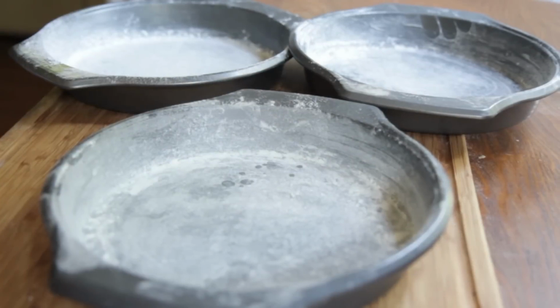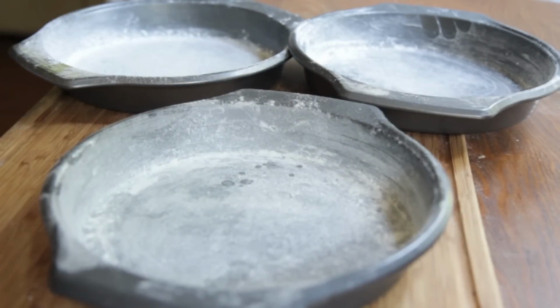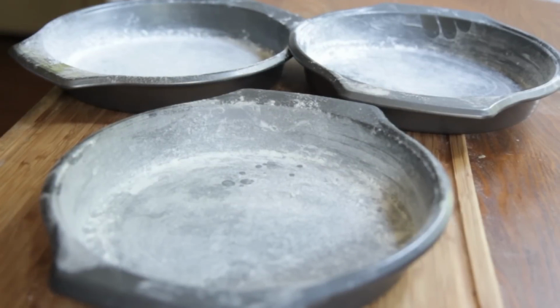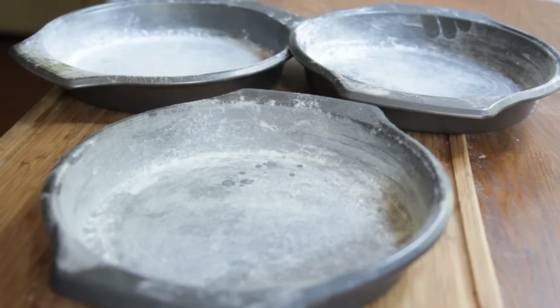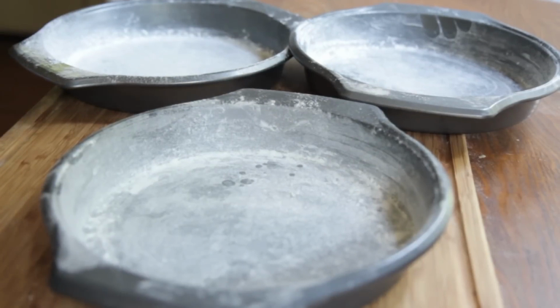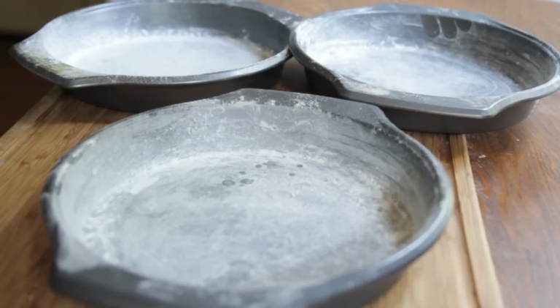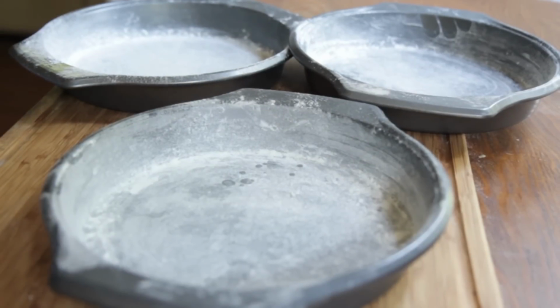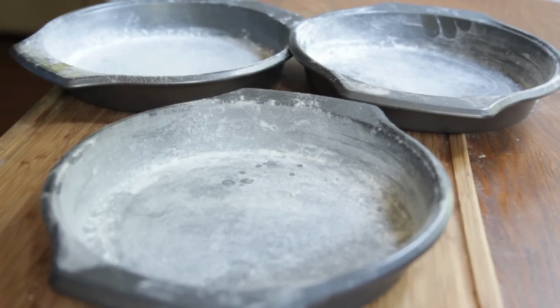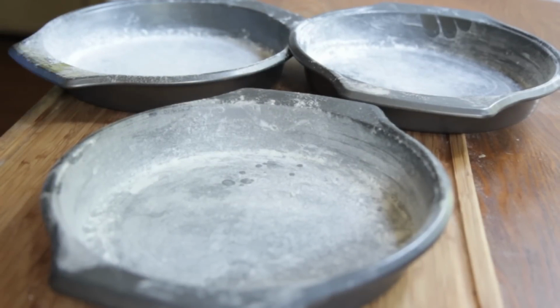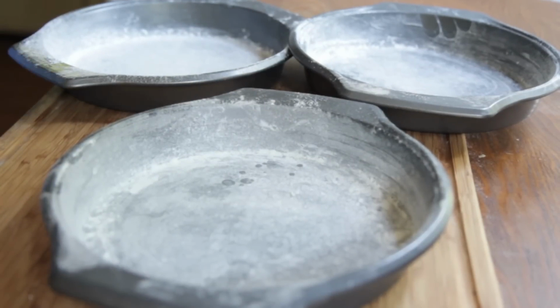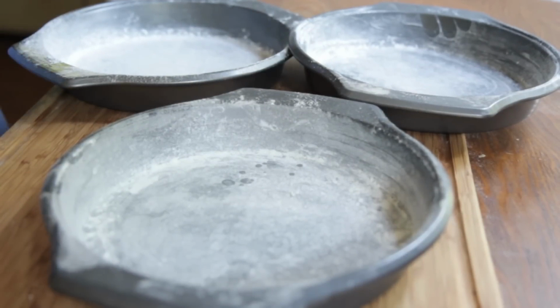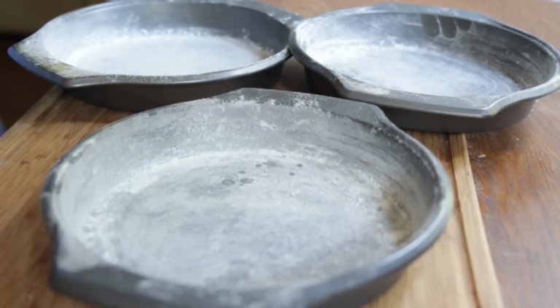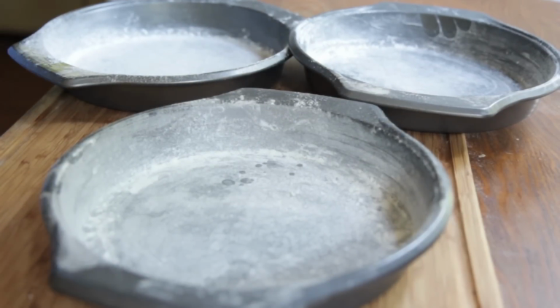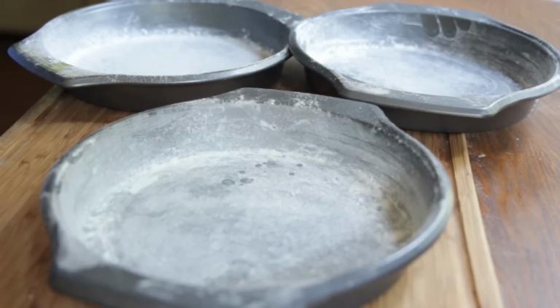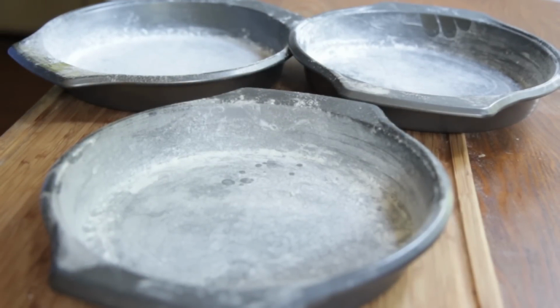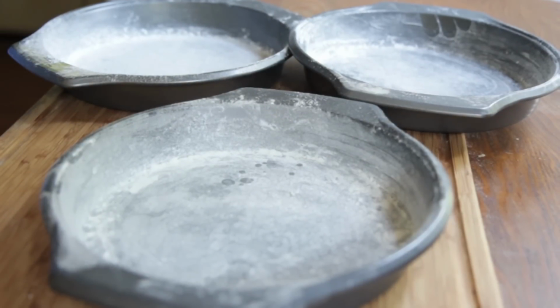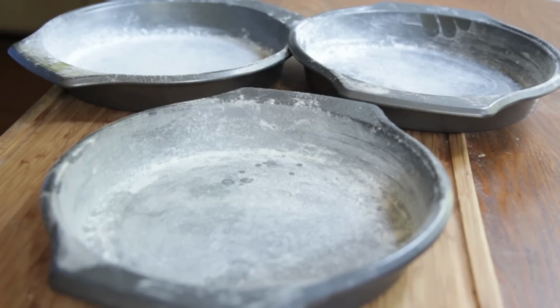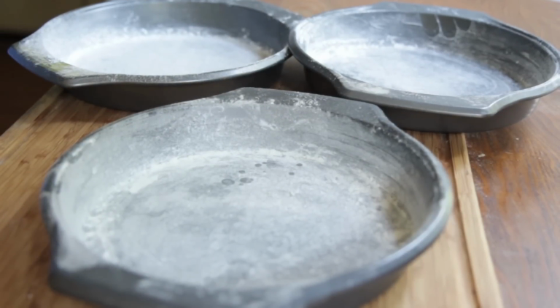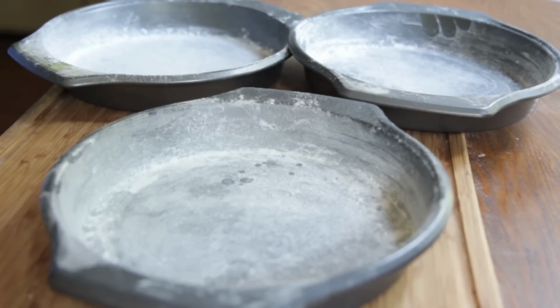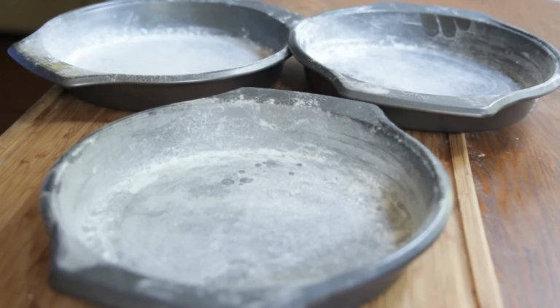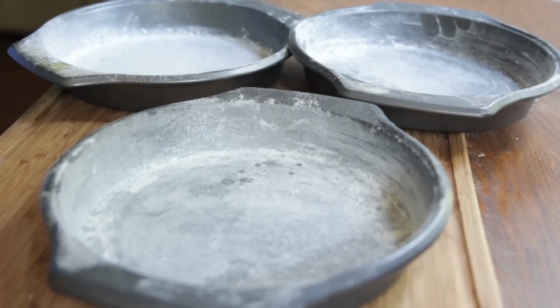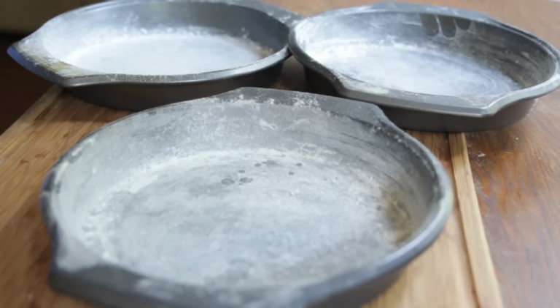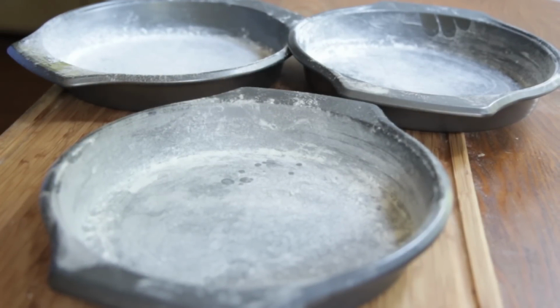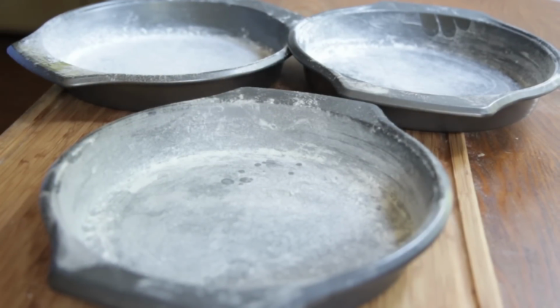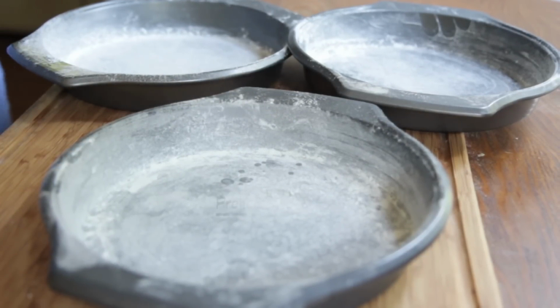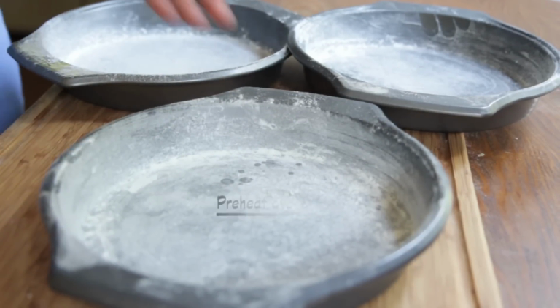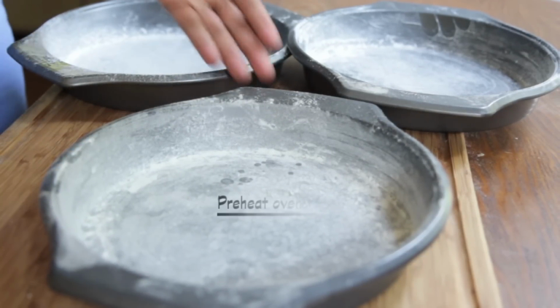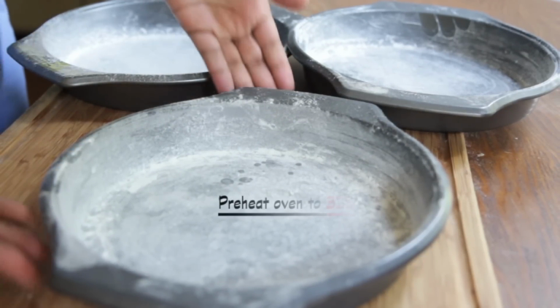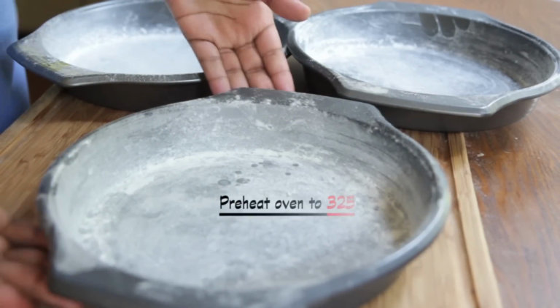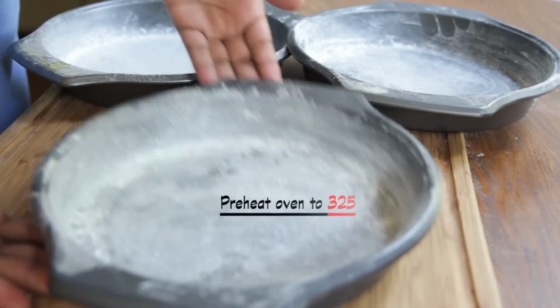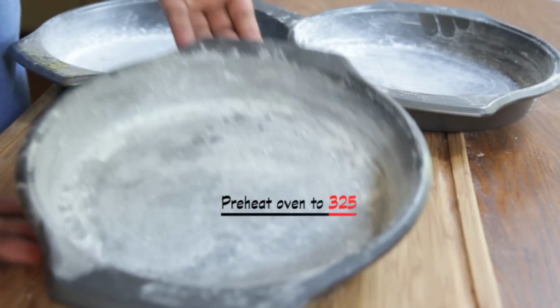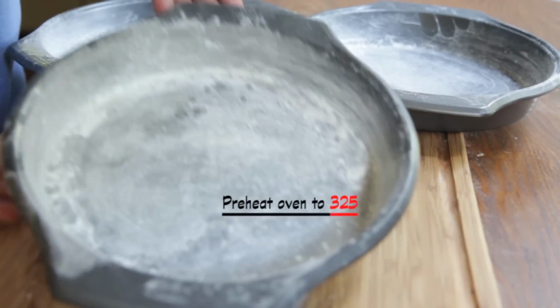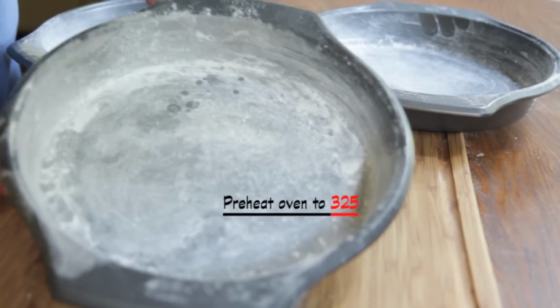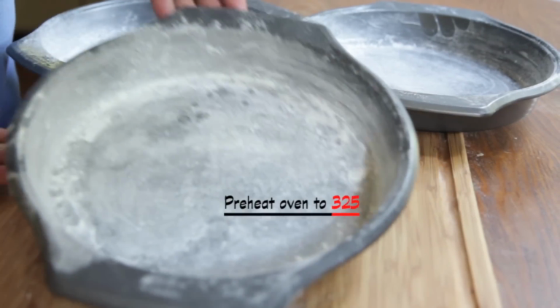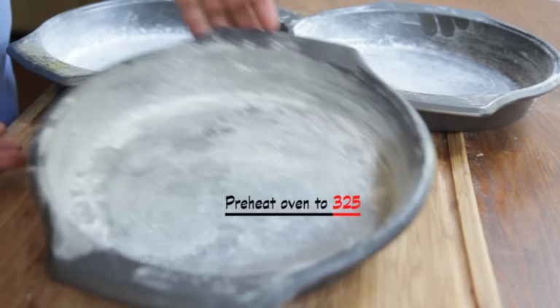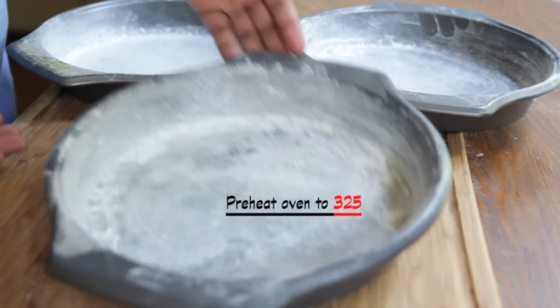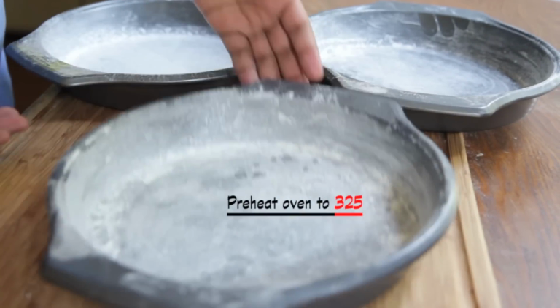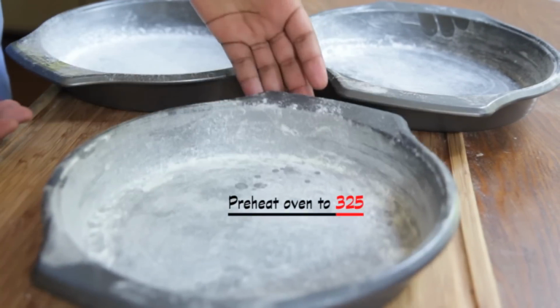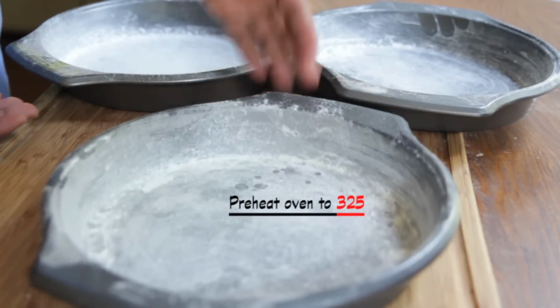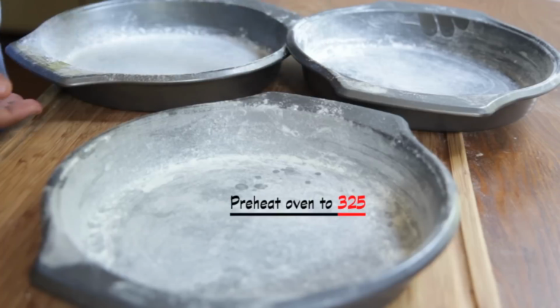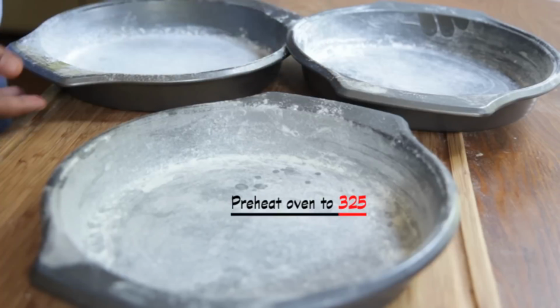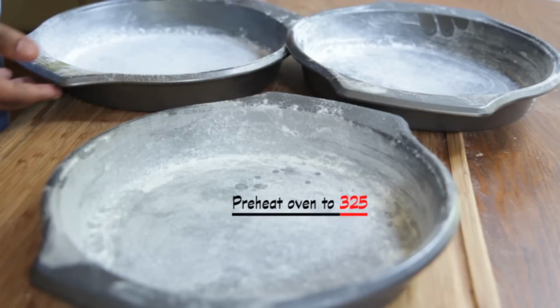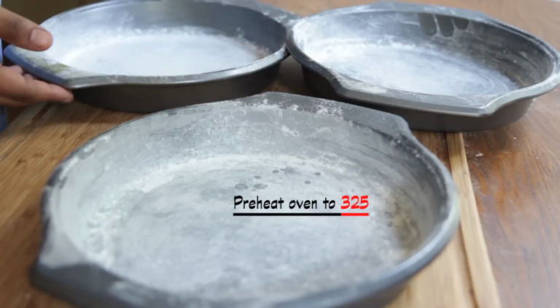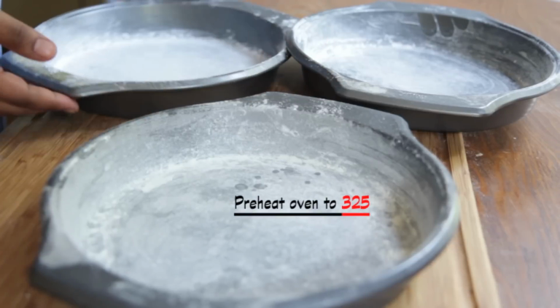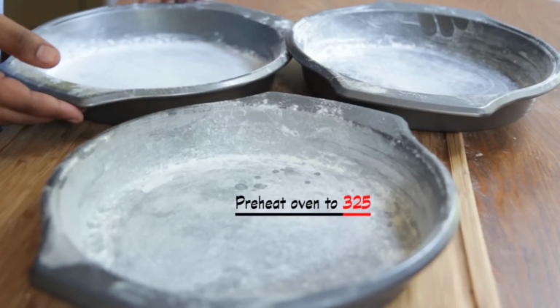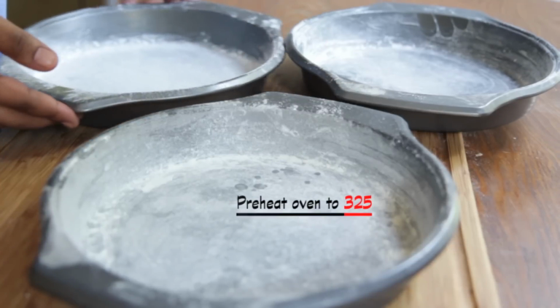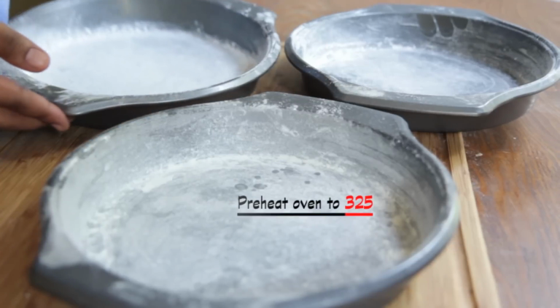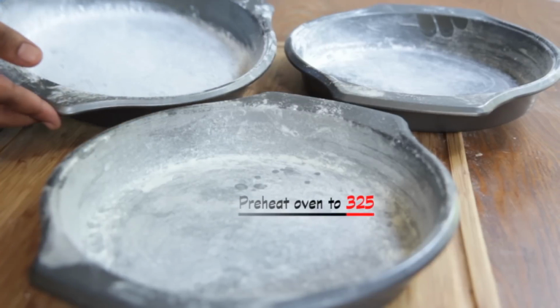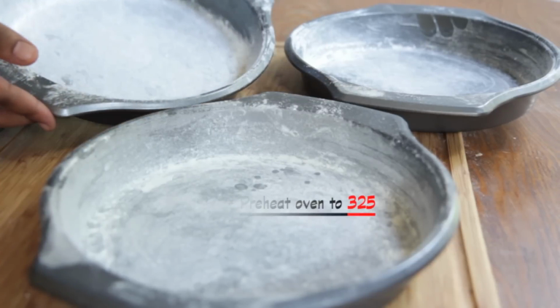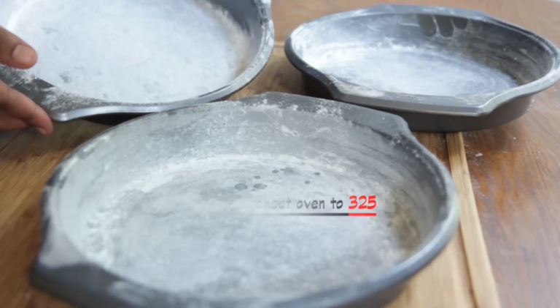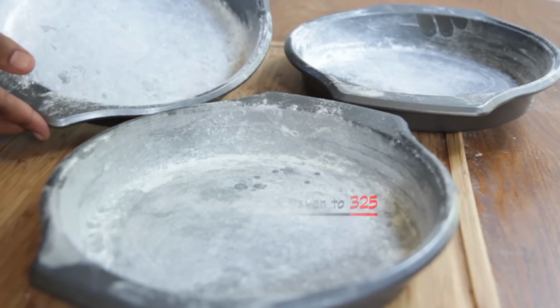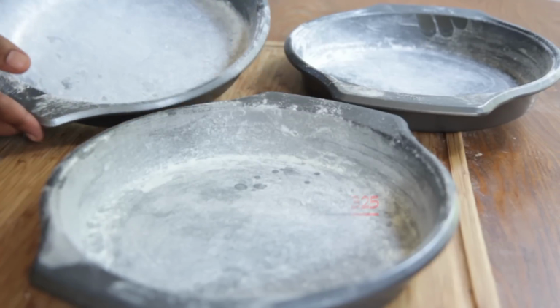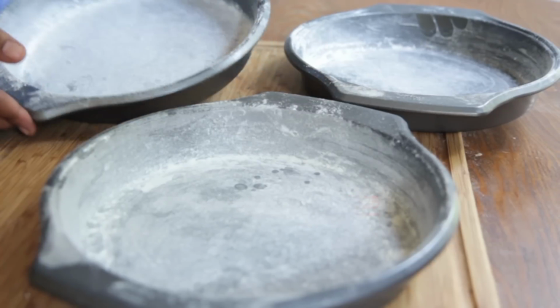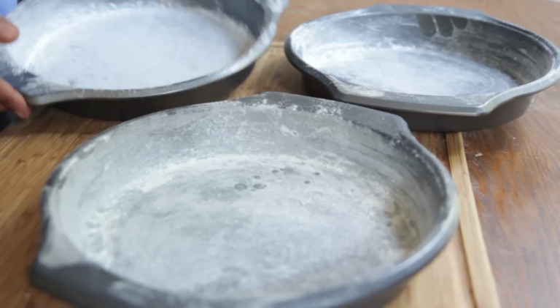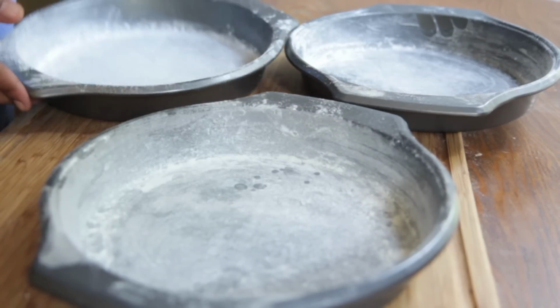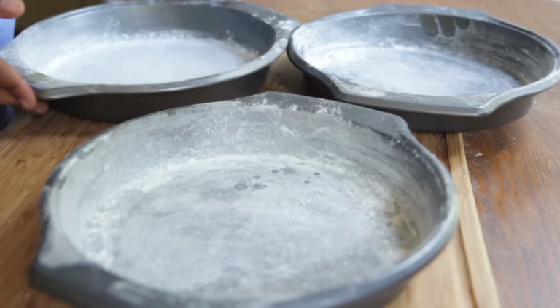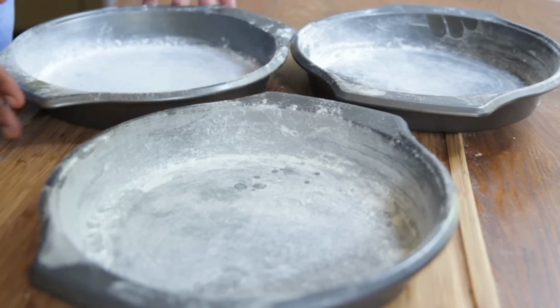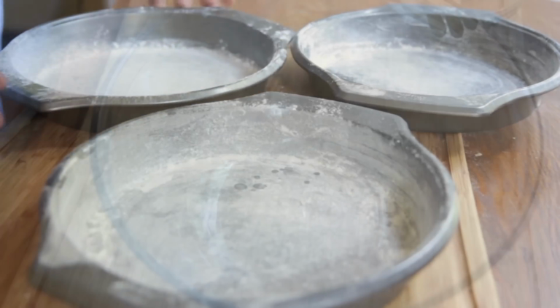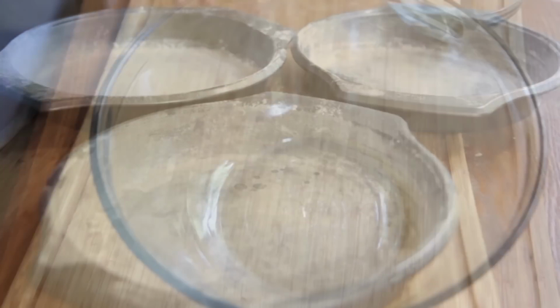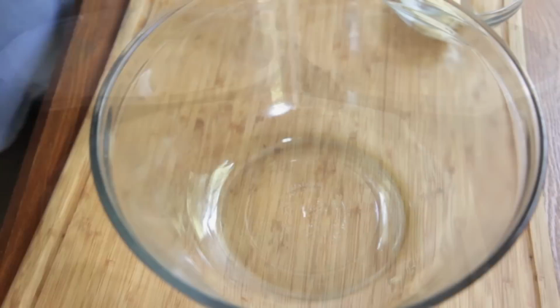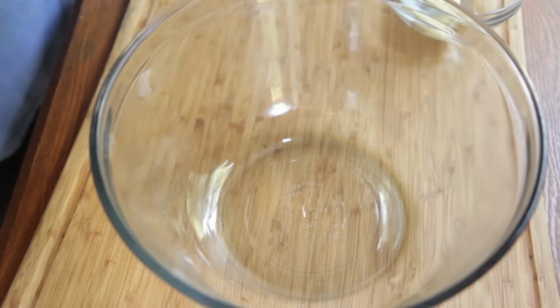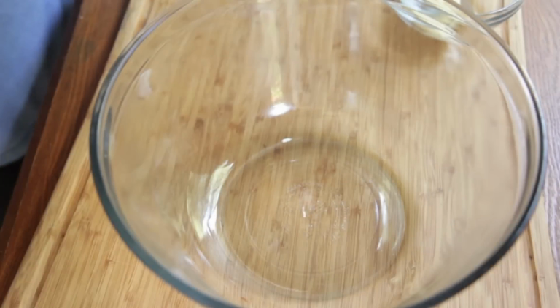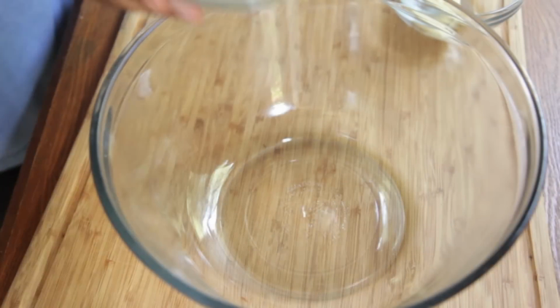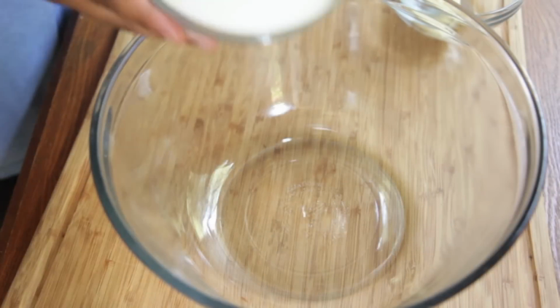Alright, we're going to start by generously greasing and flouring our 9-inch cake pans — I got 3 of them. My oven is at 325. It's time to go!